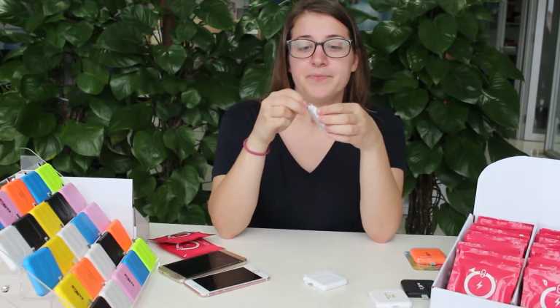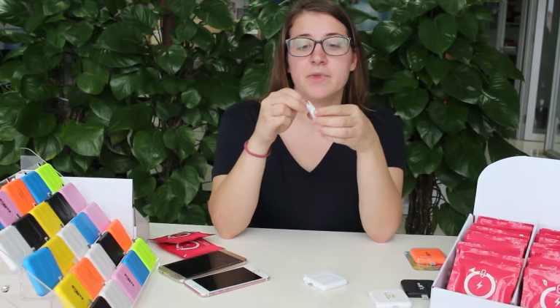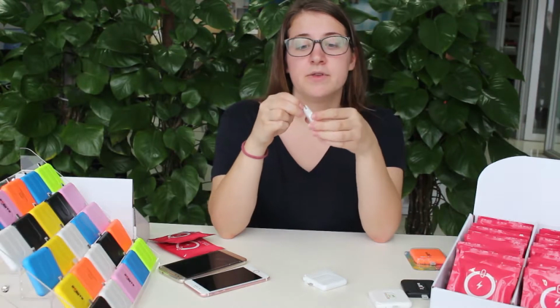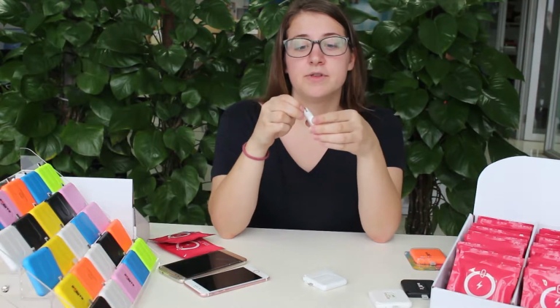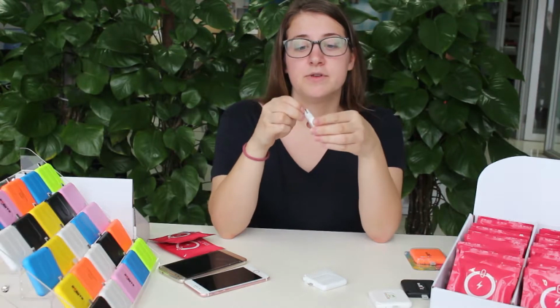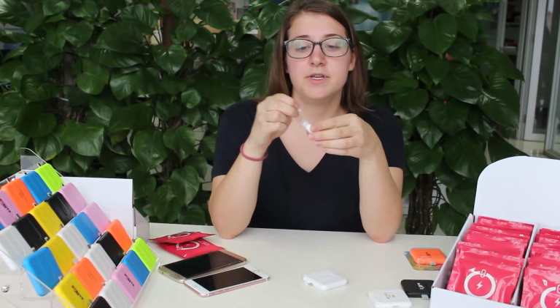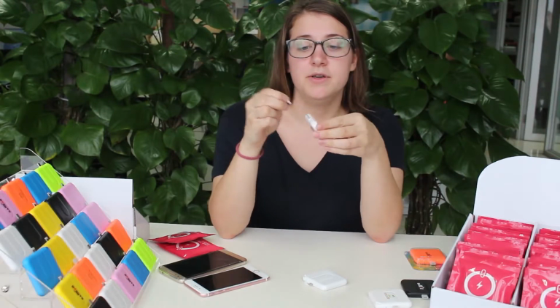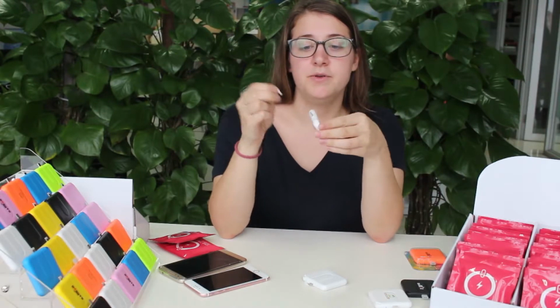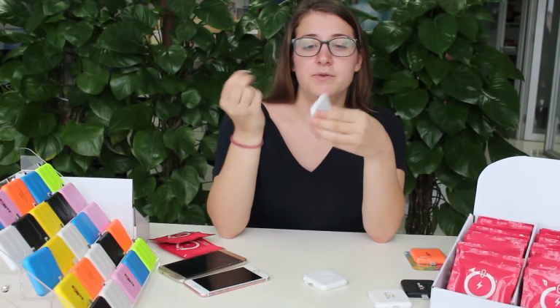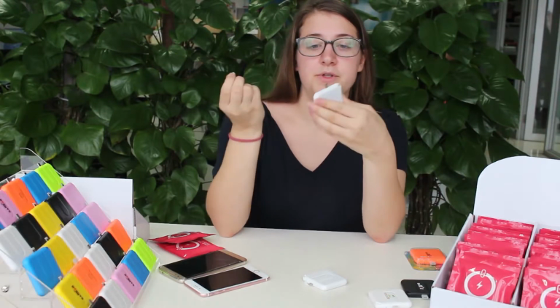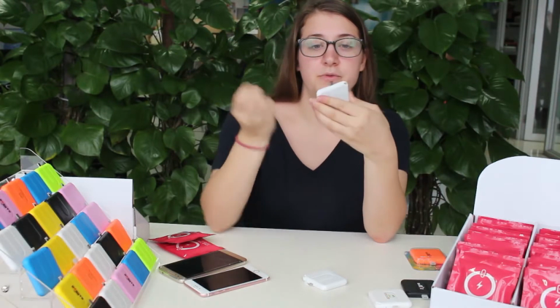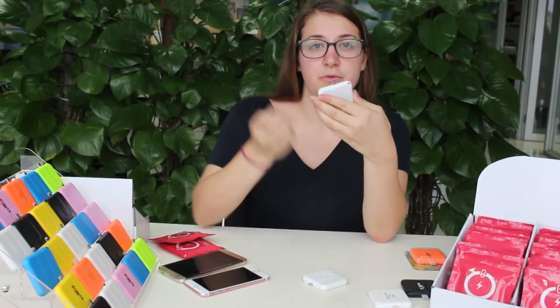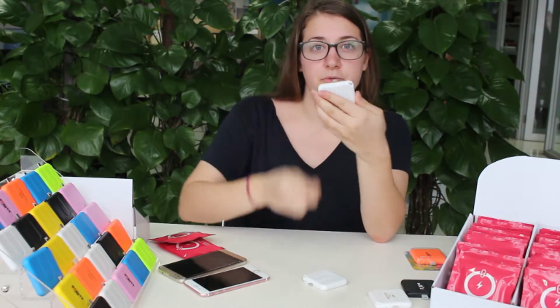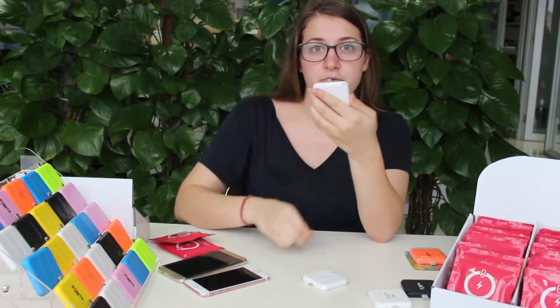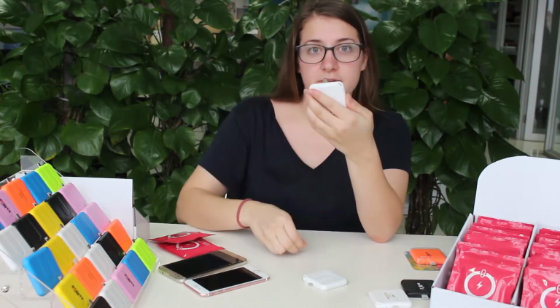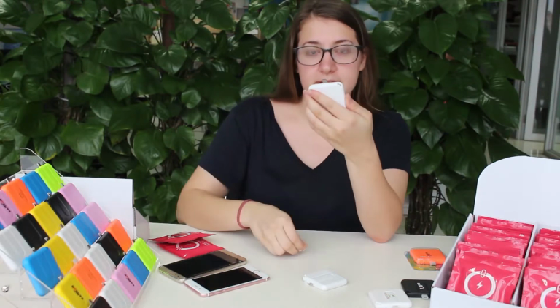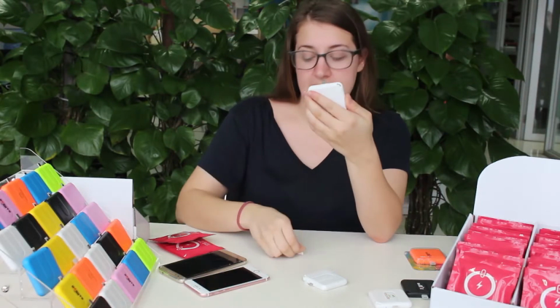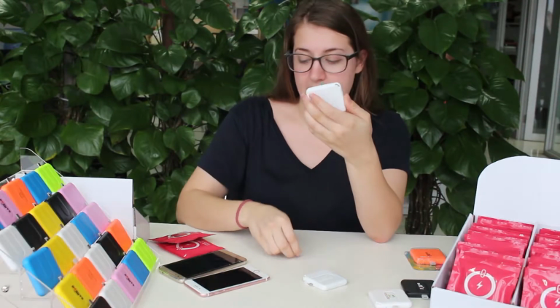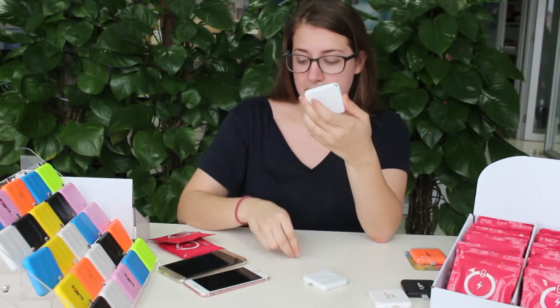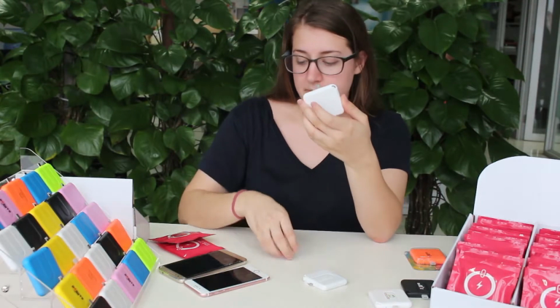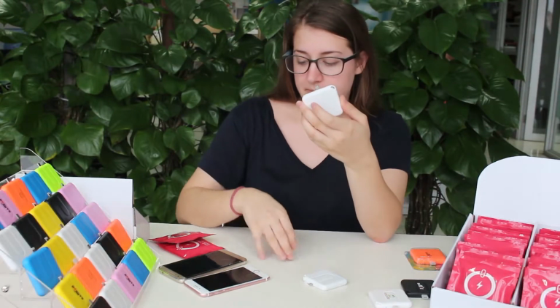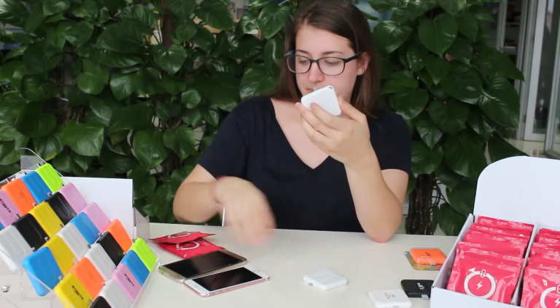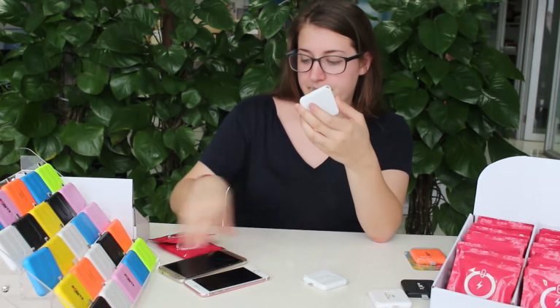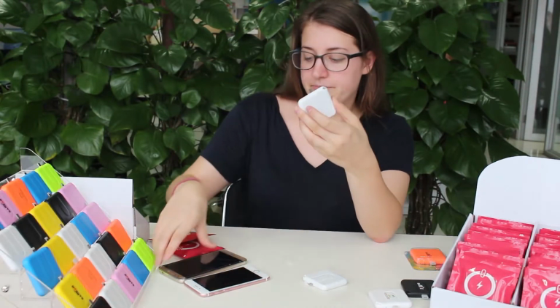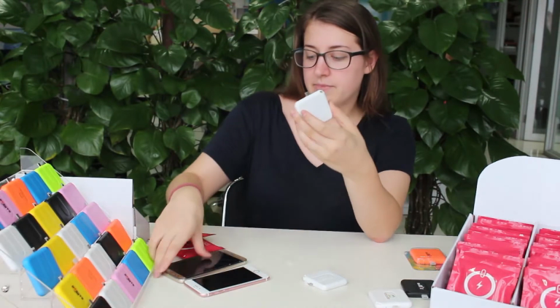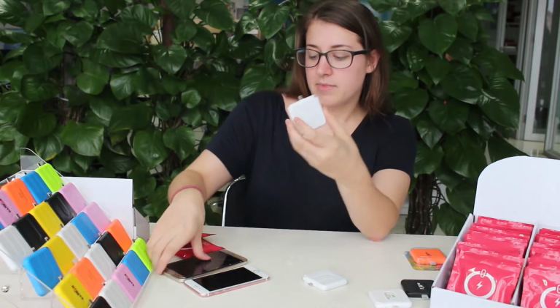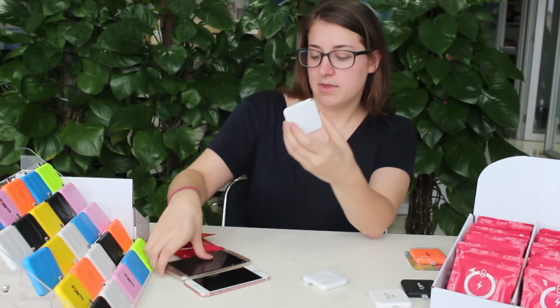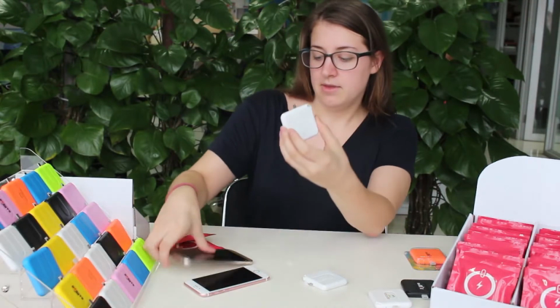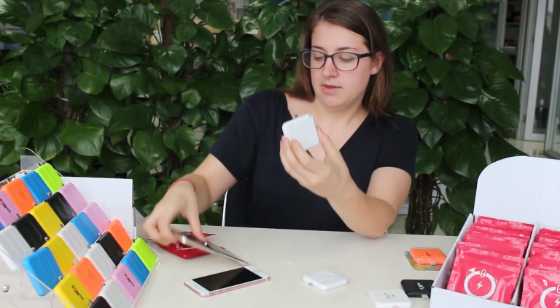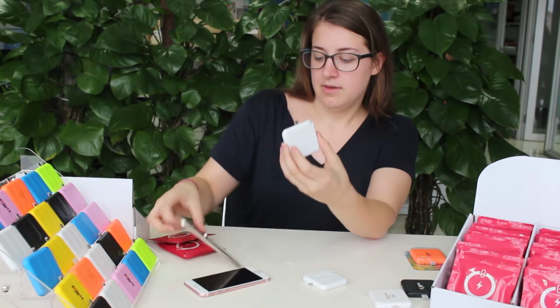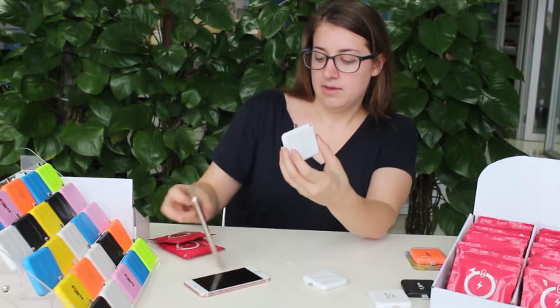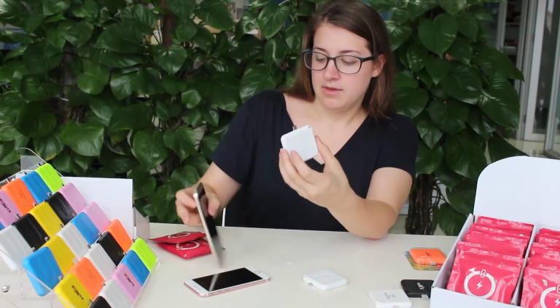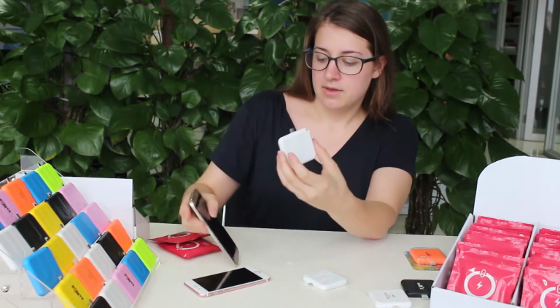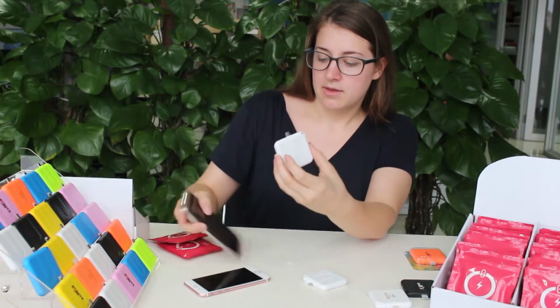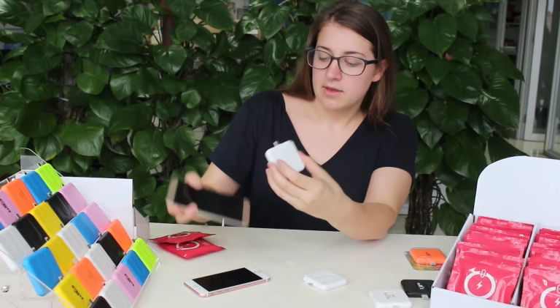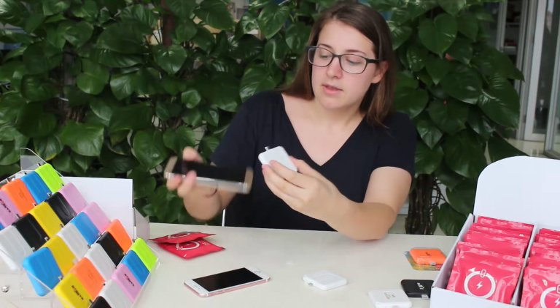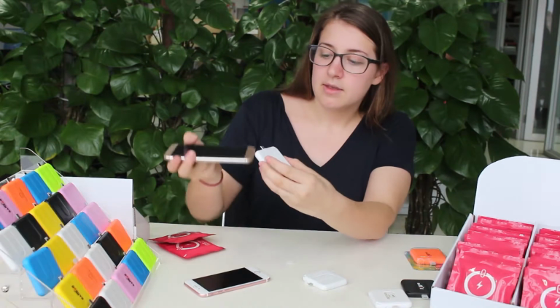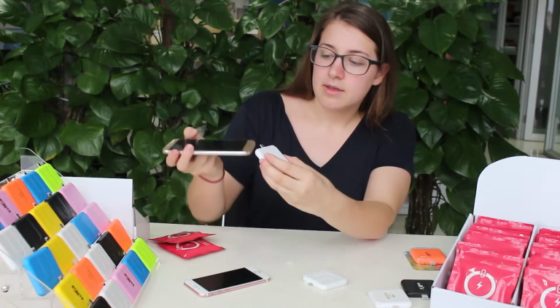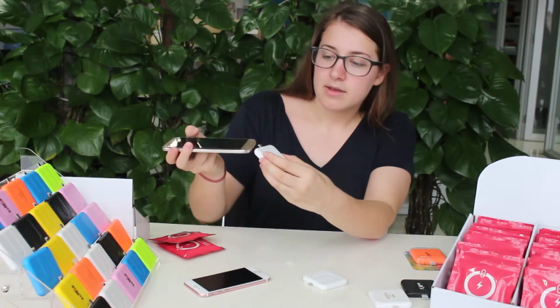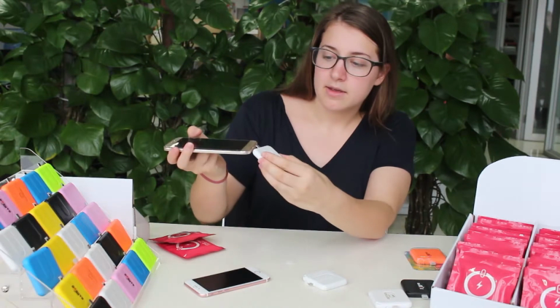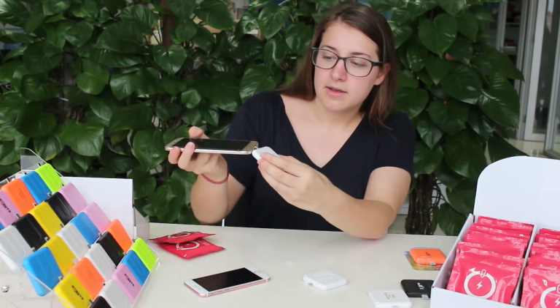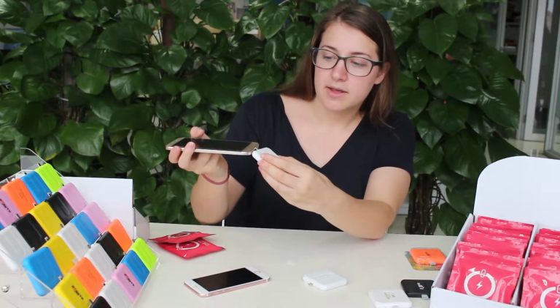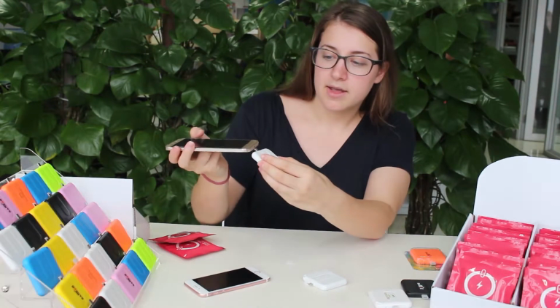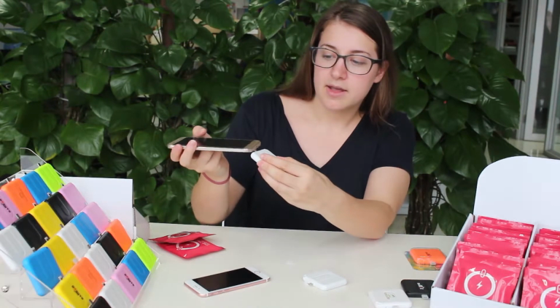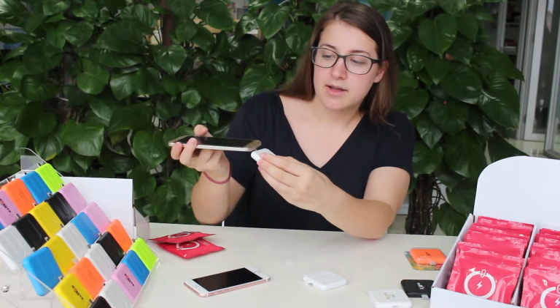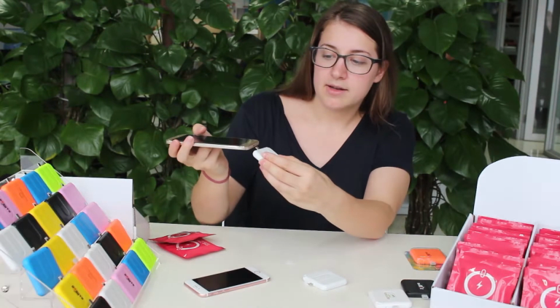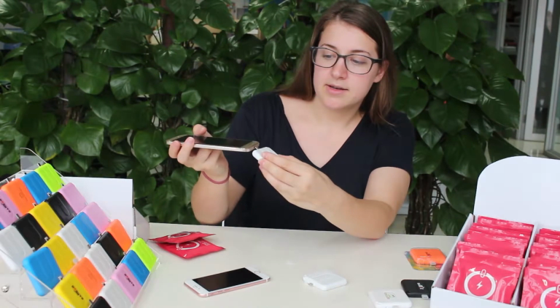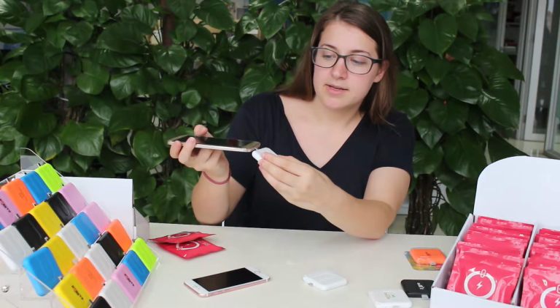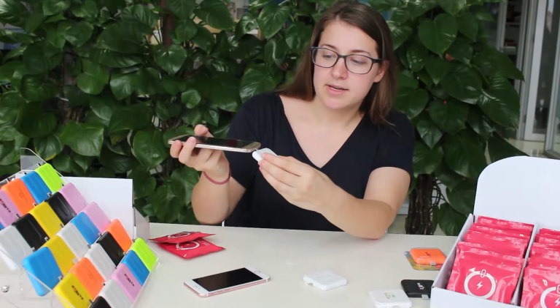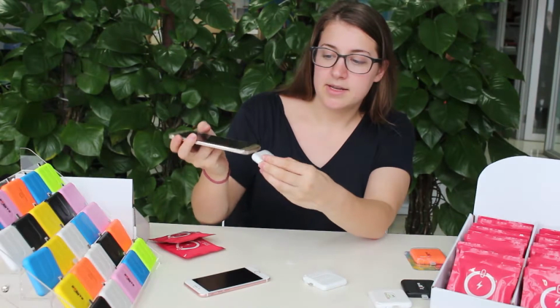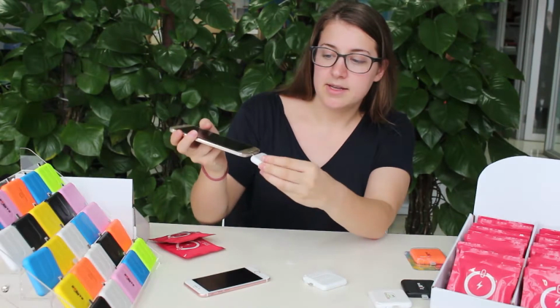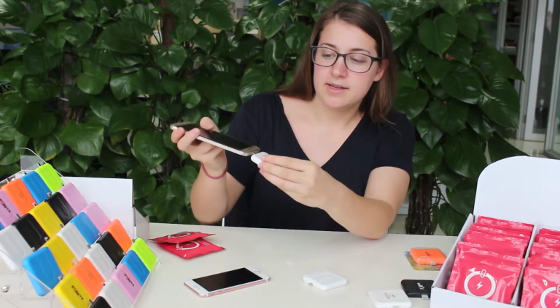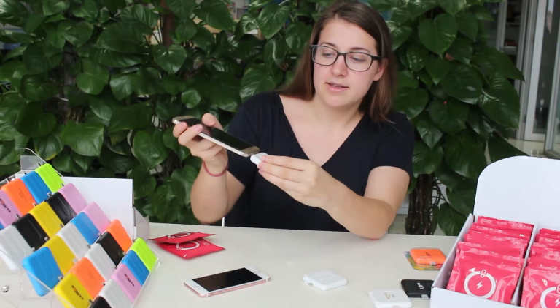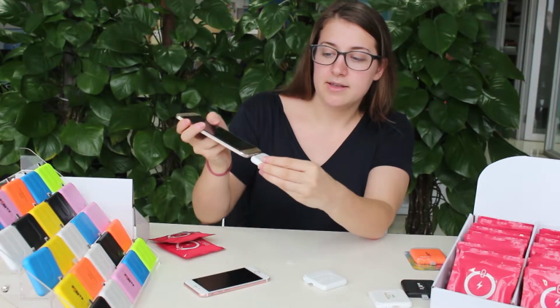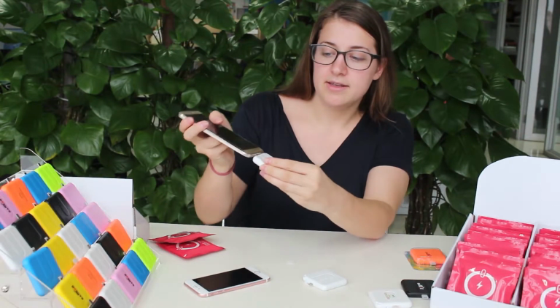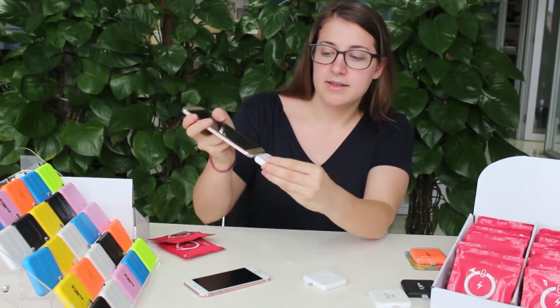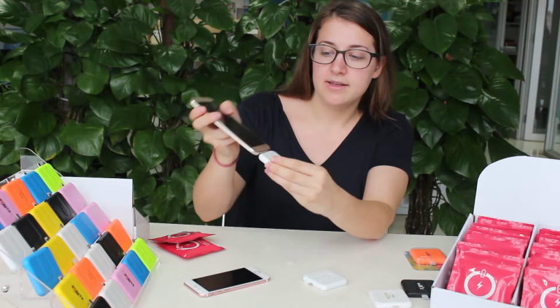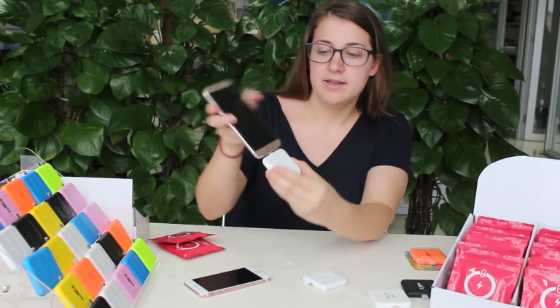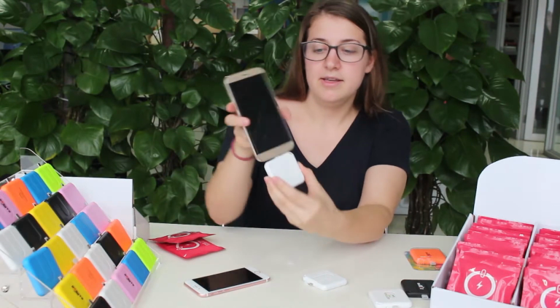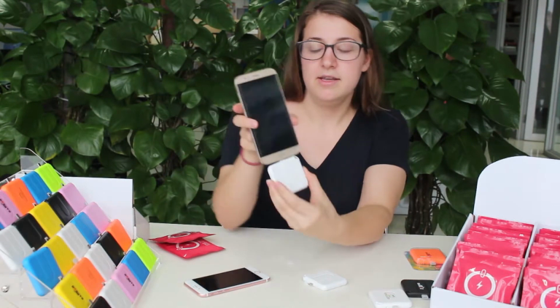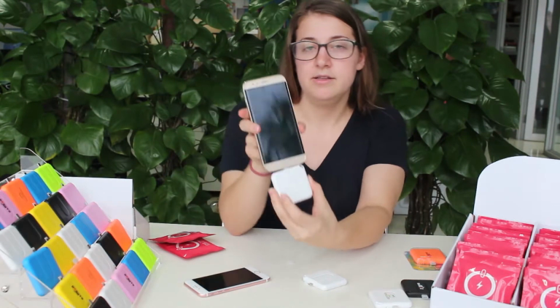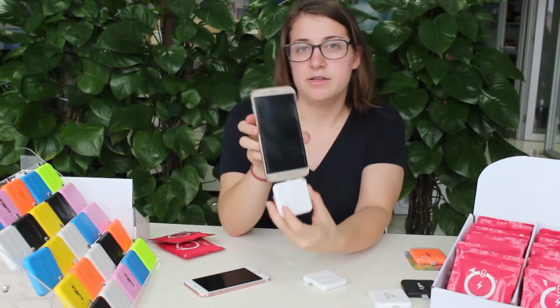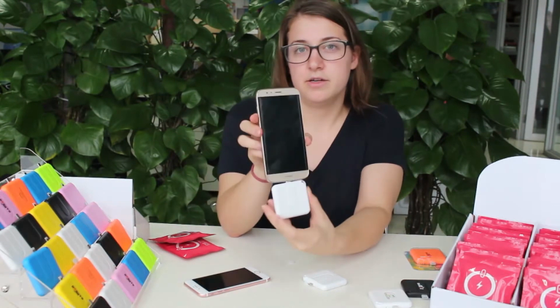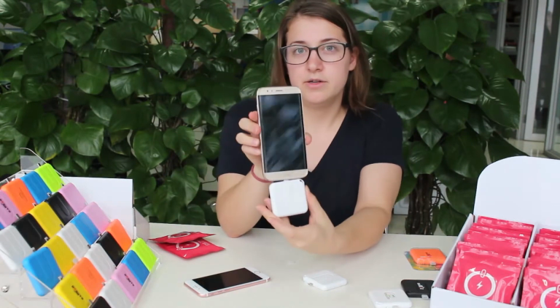So to use, you remove the tab and insert.